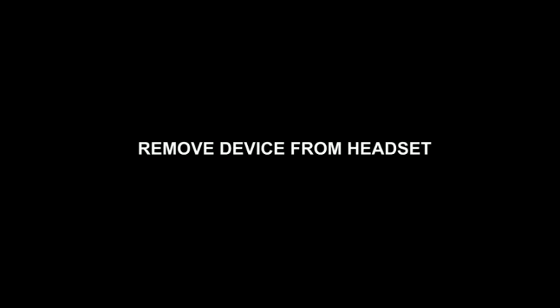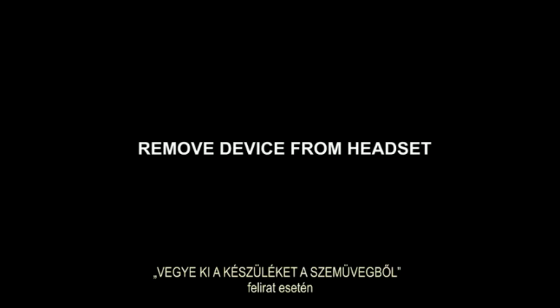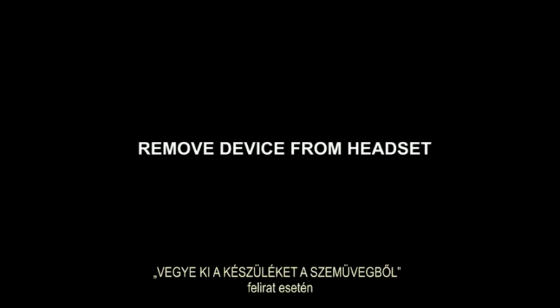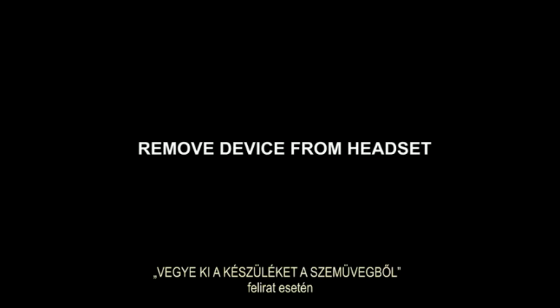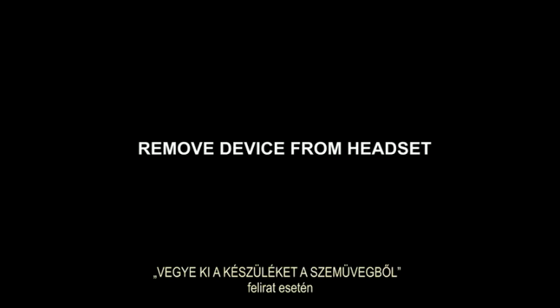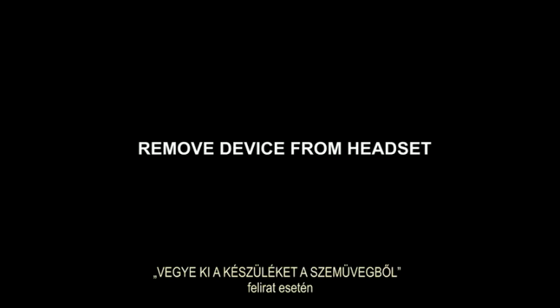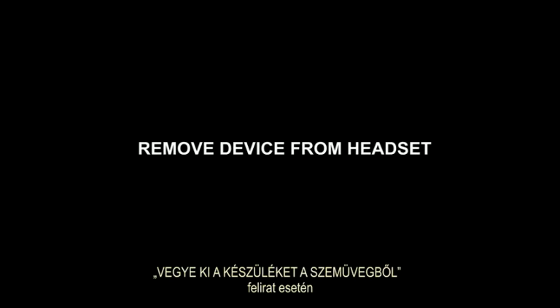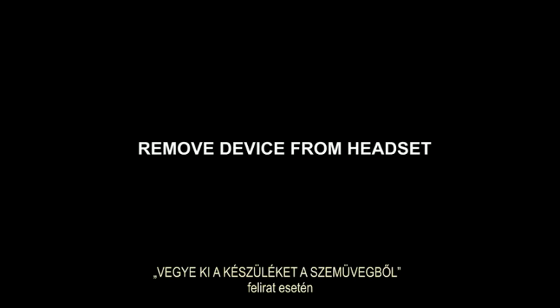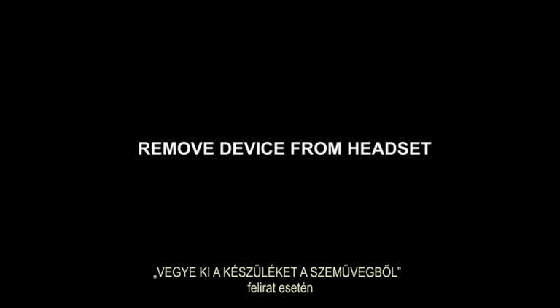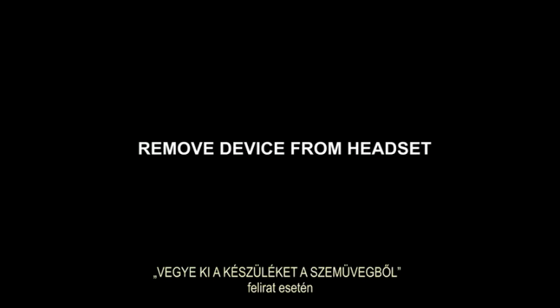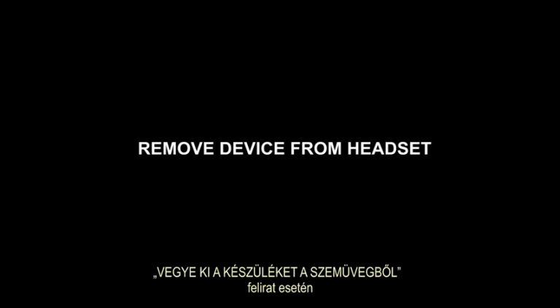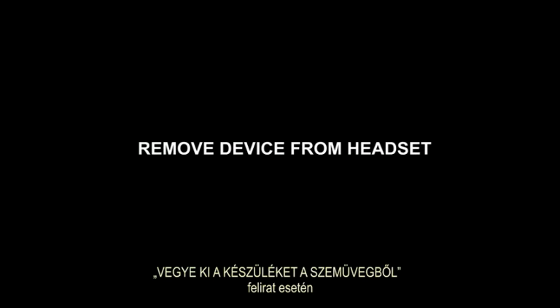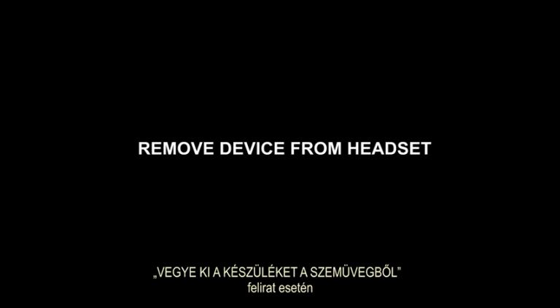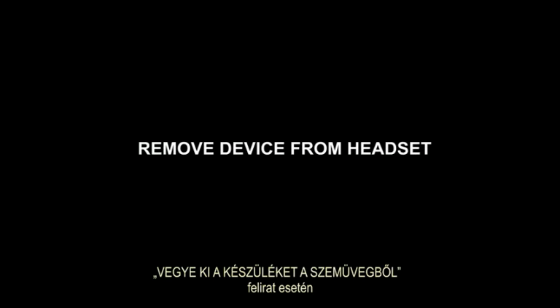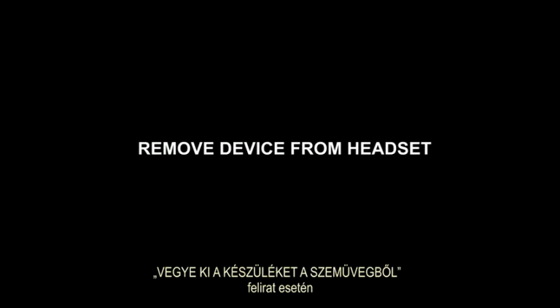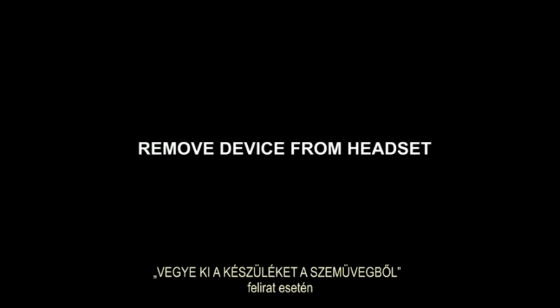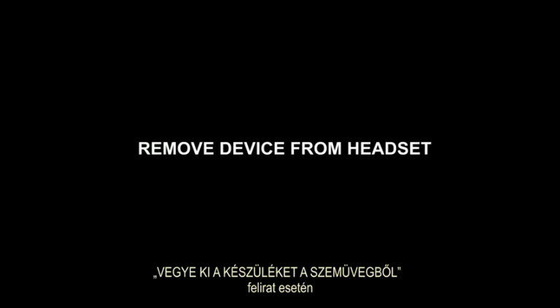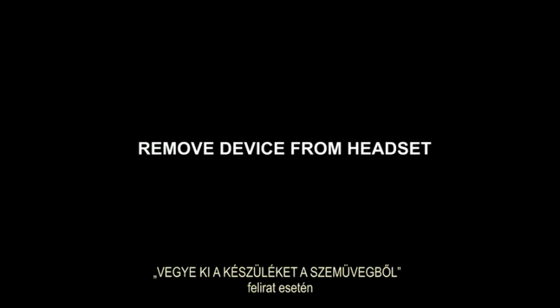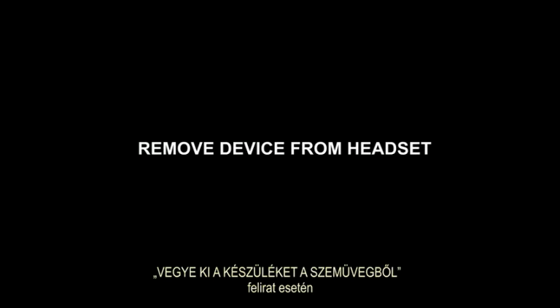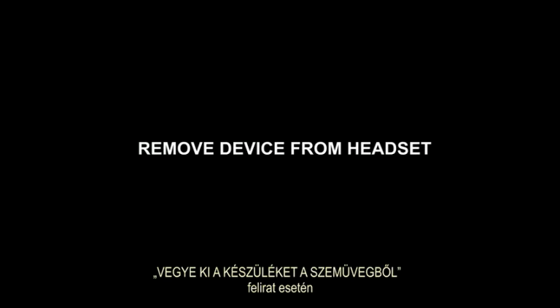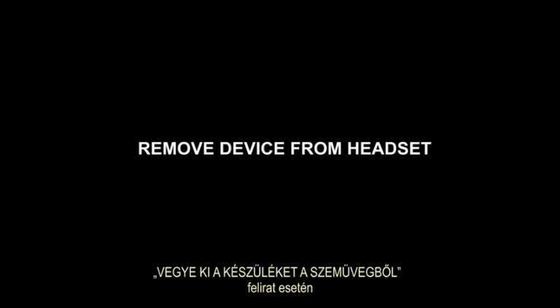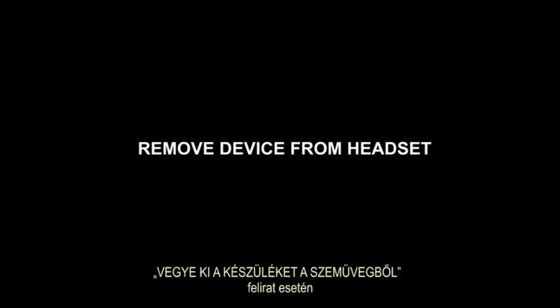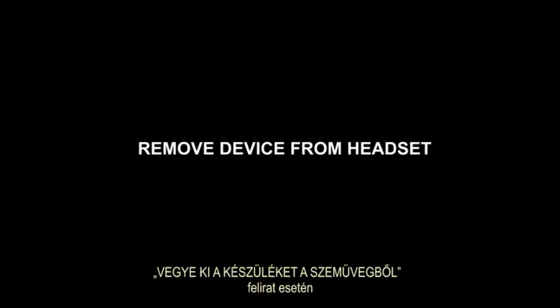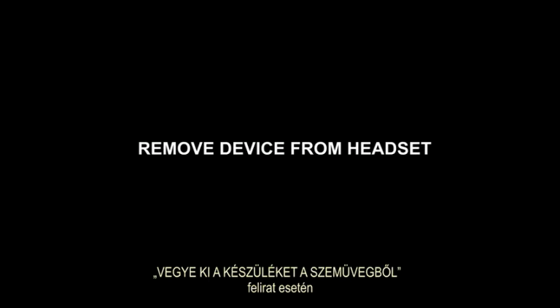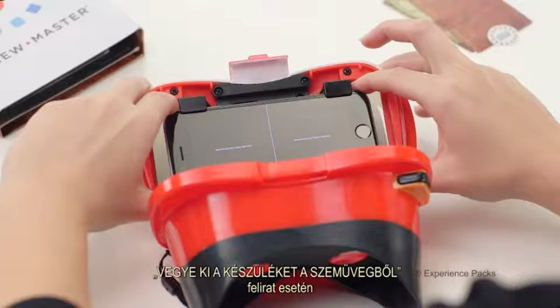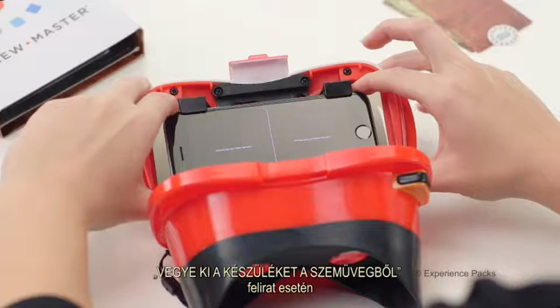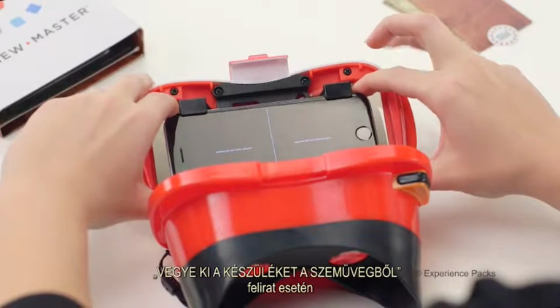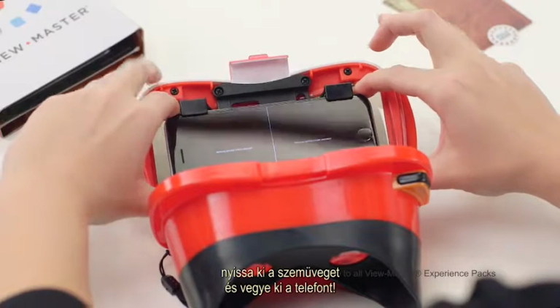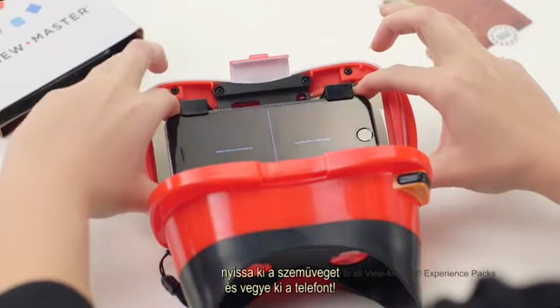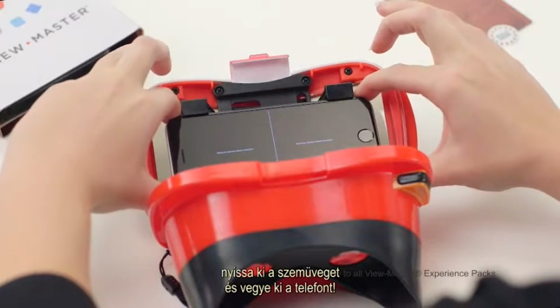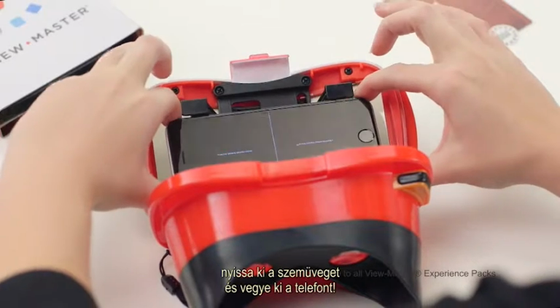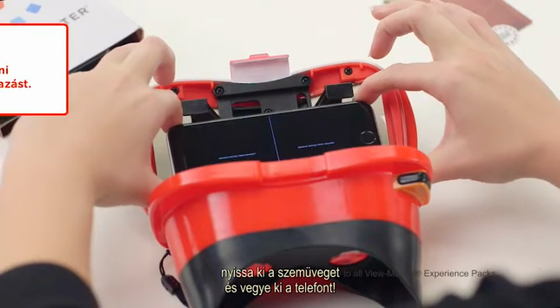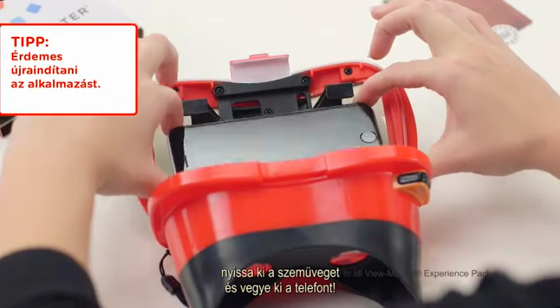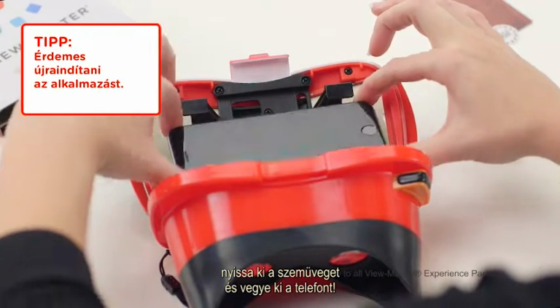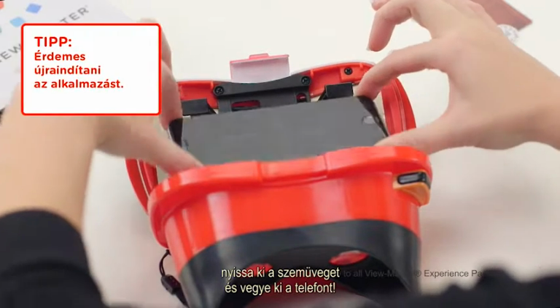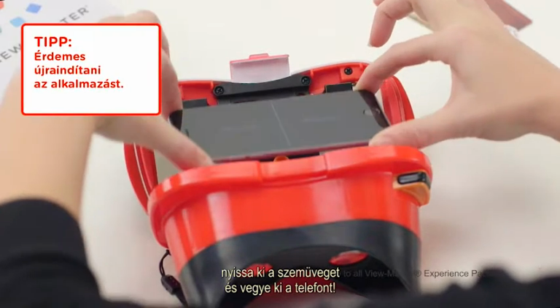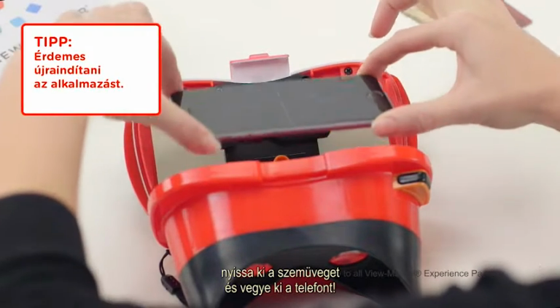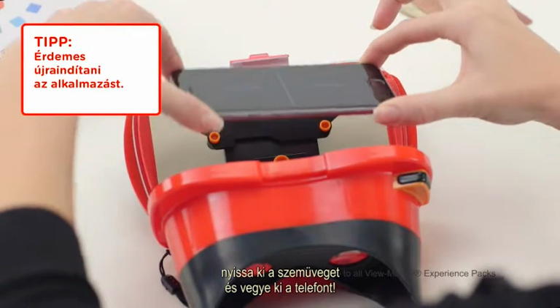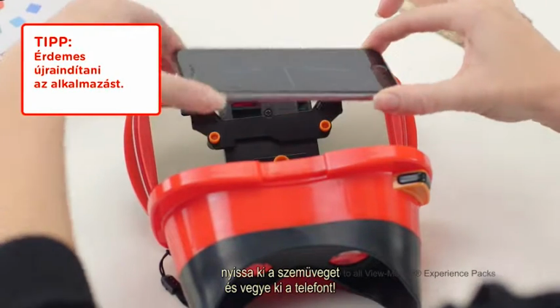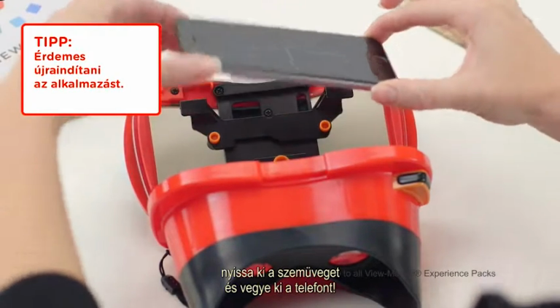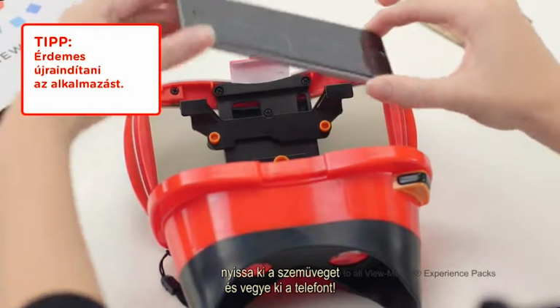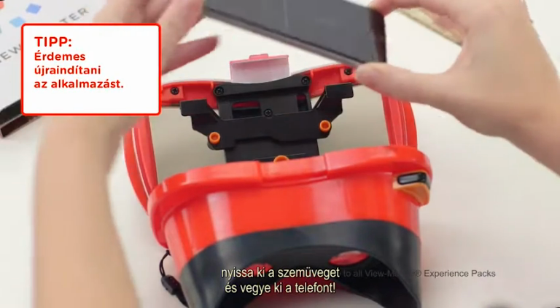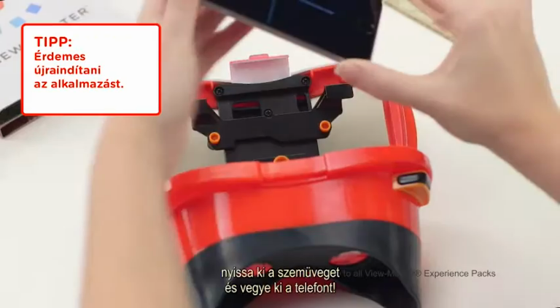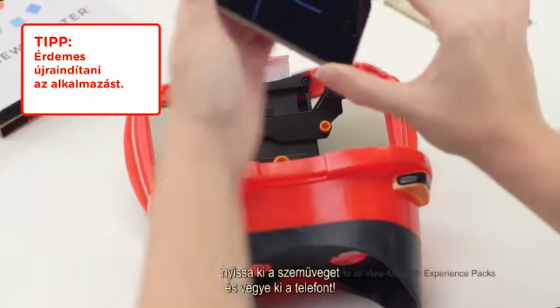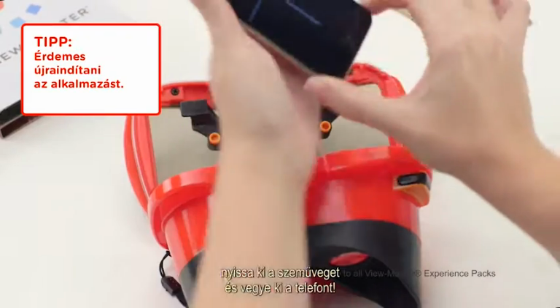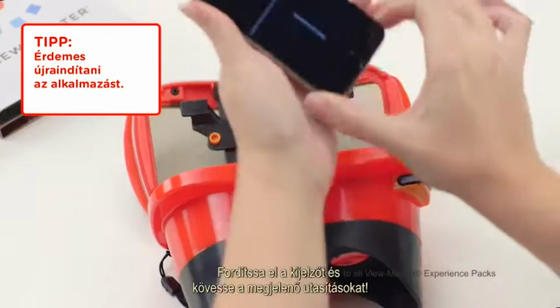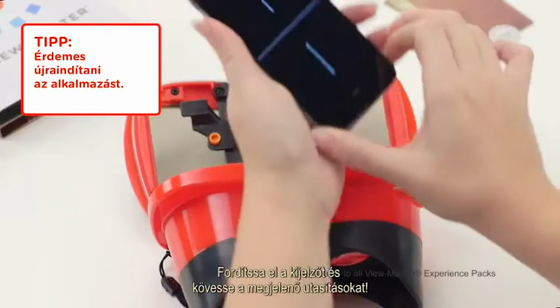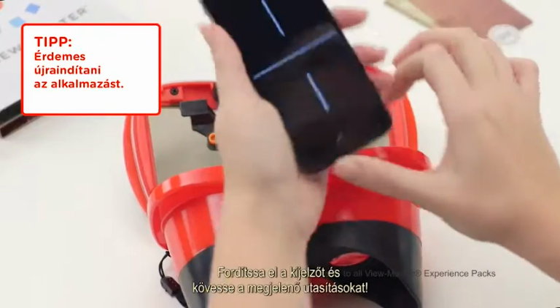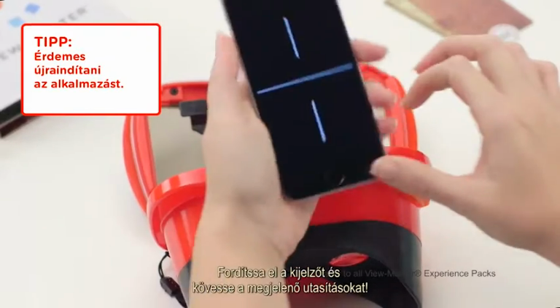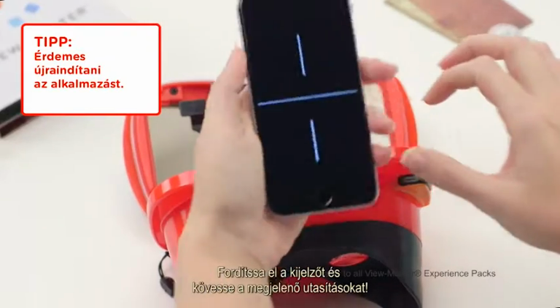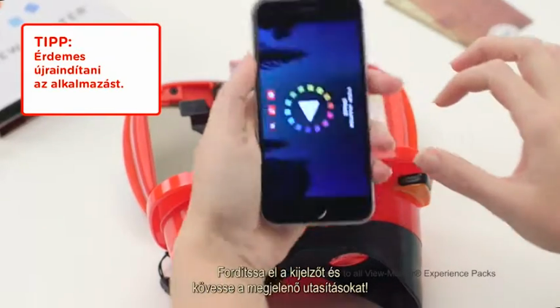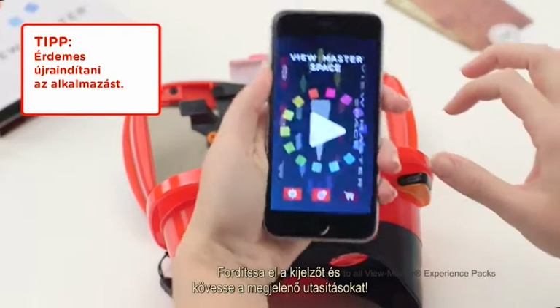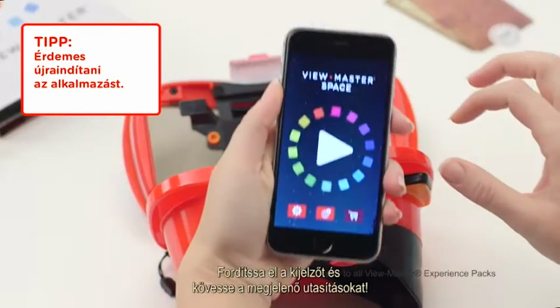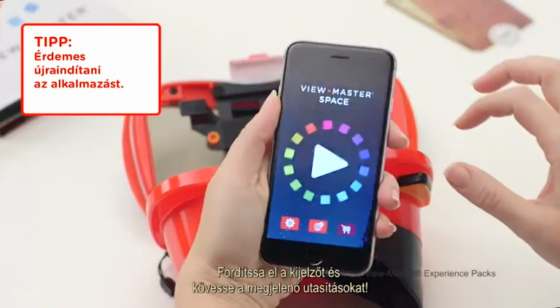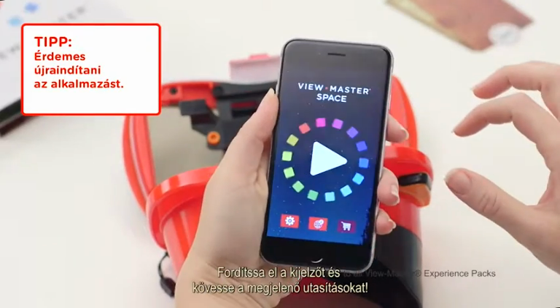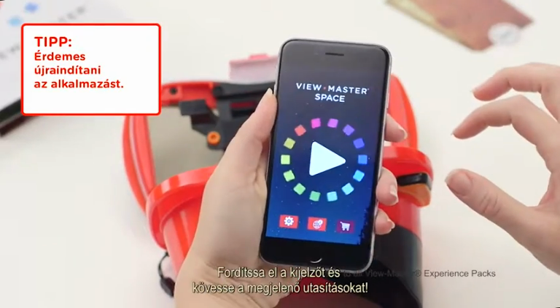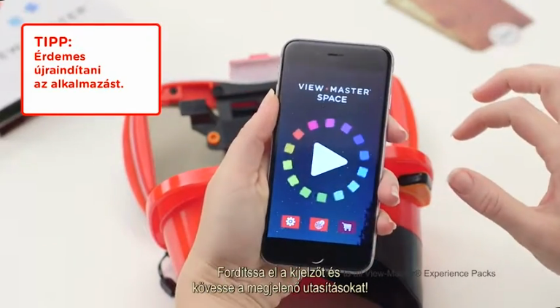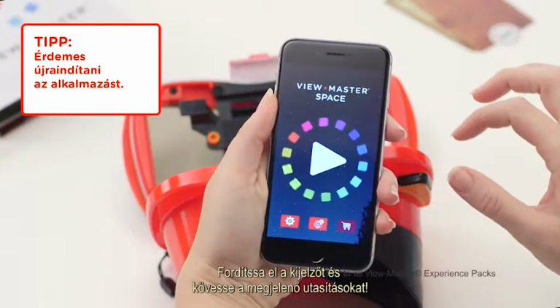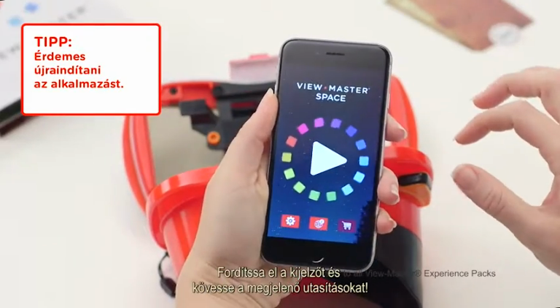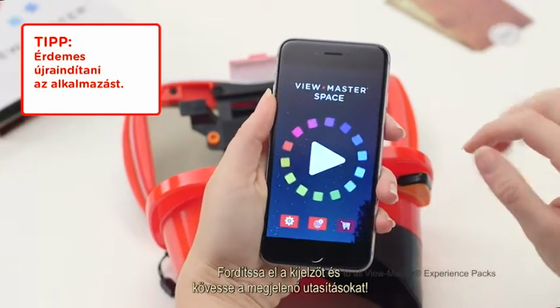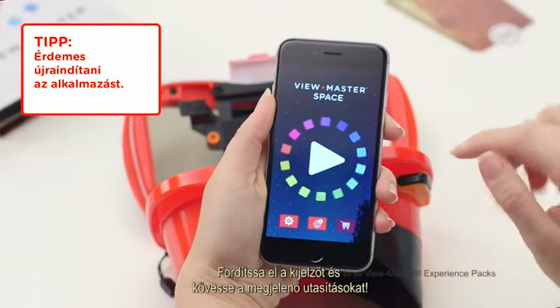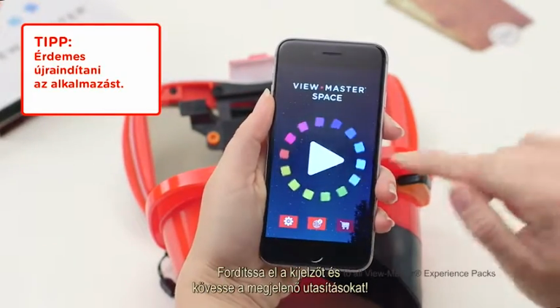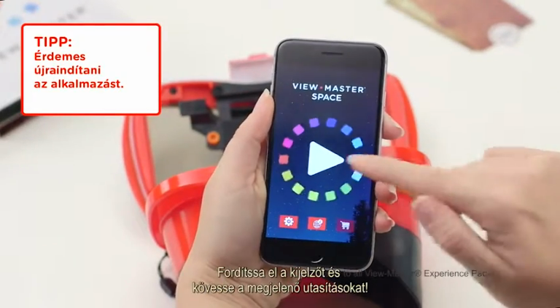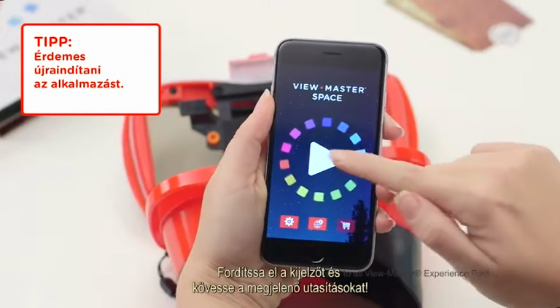When you see the 'remove device from headset' message, open the viewer and remove your smartphone. Then hold it upright and follow the prompts.